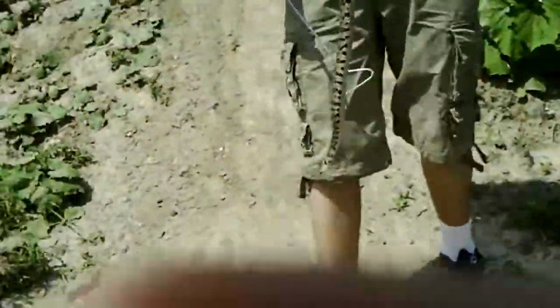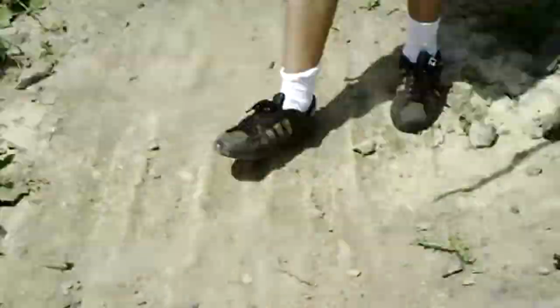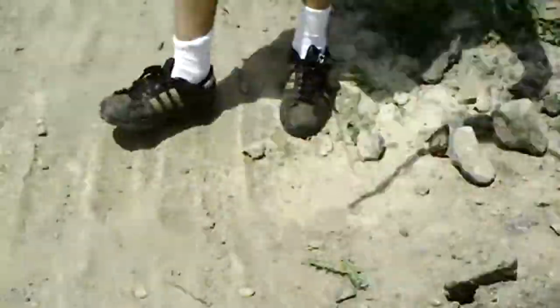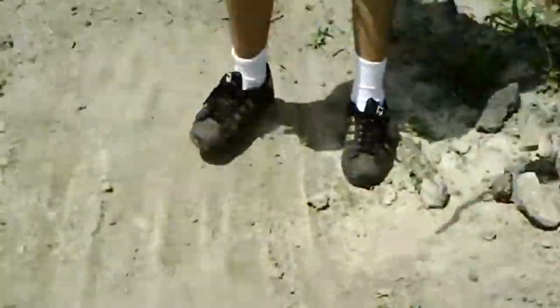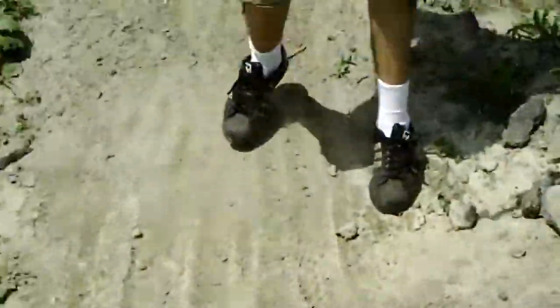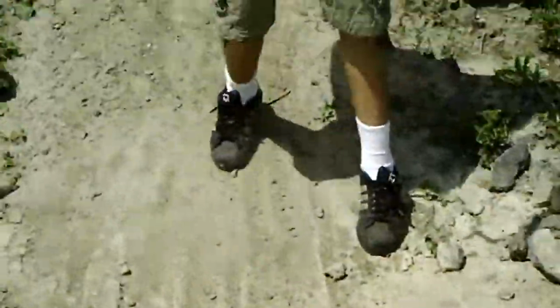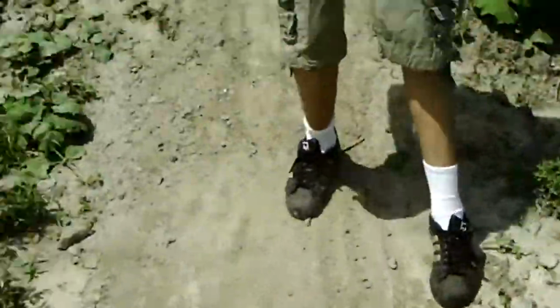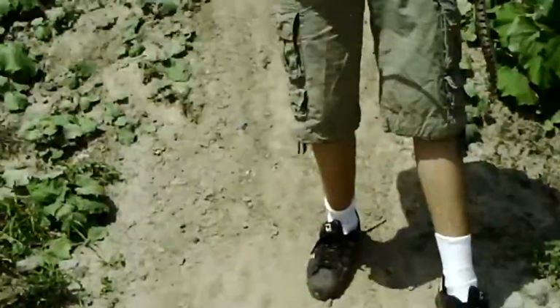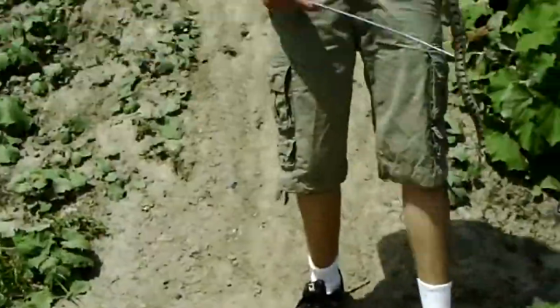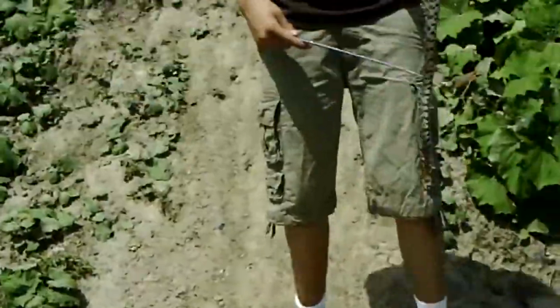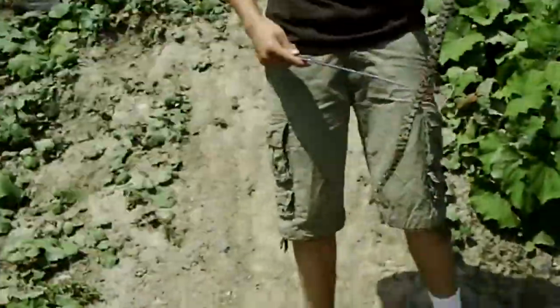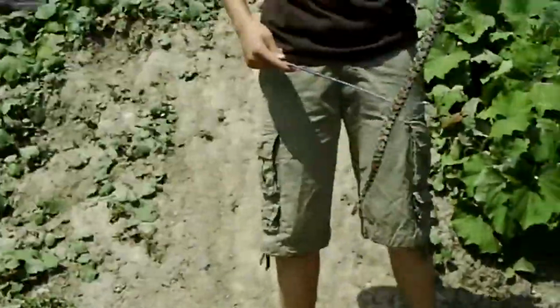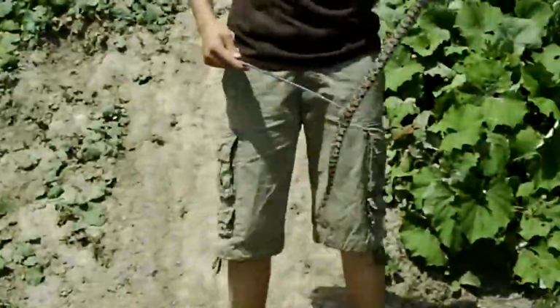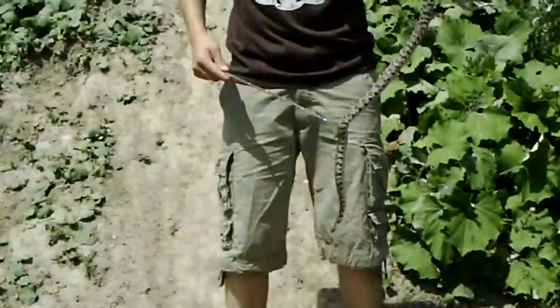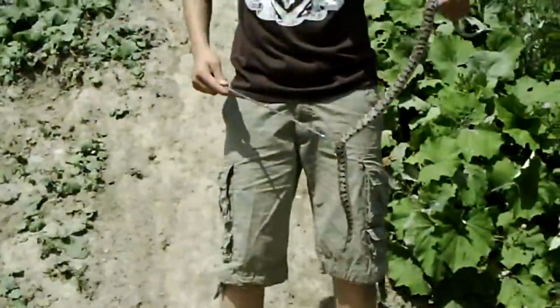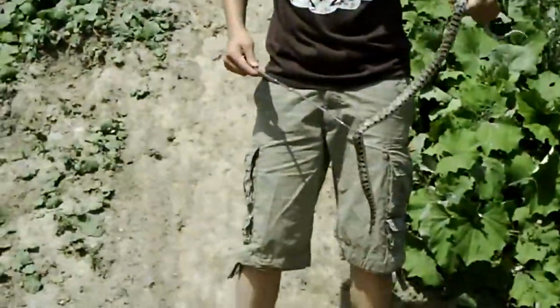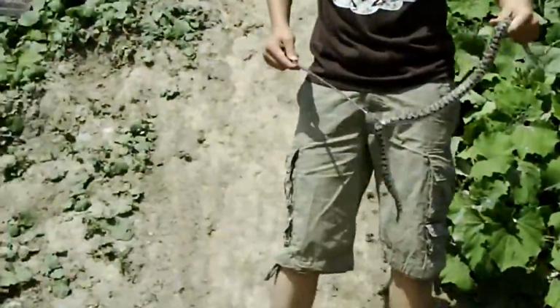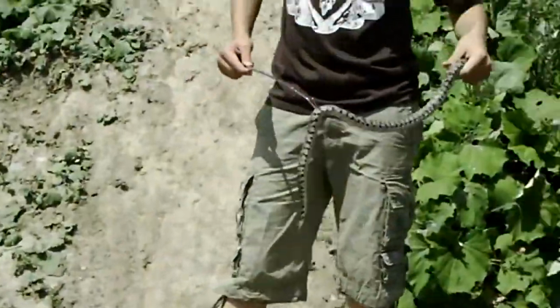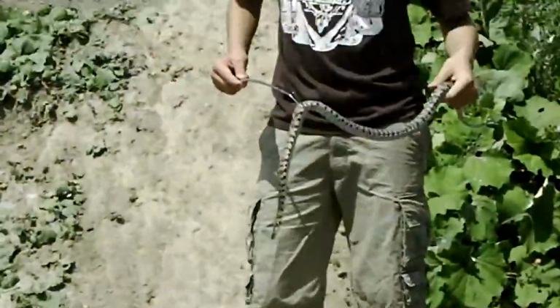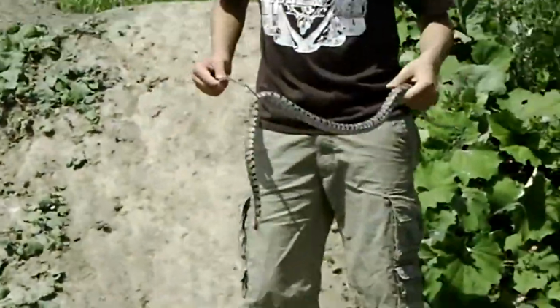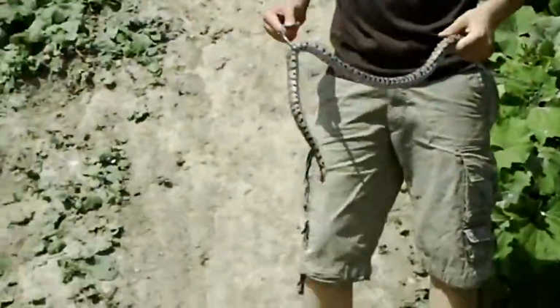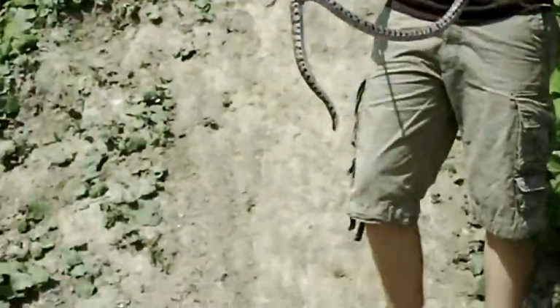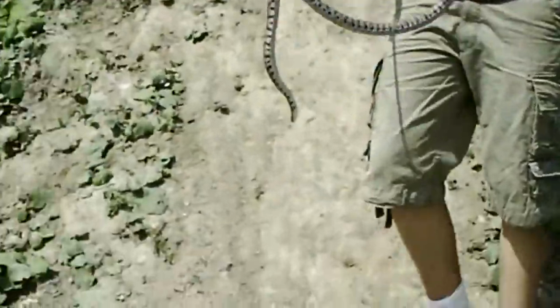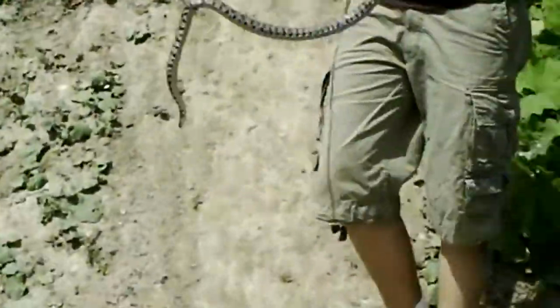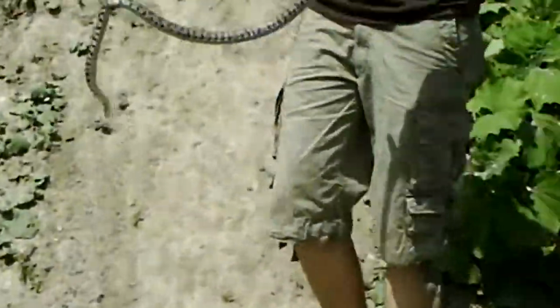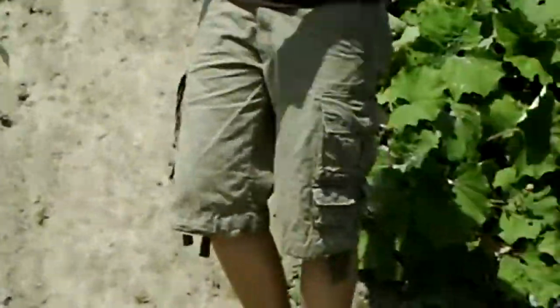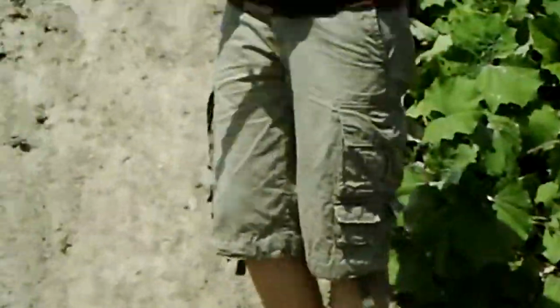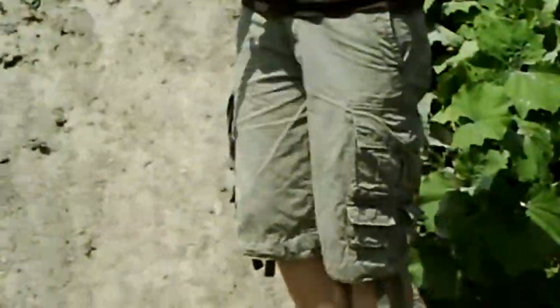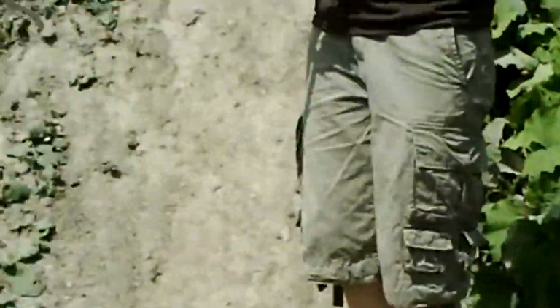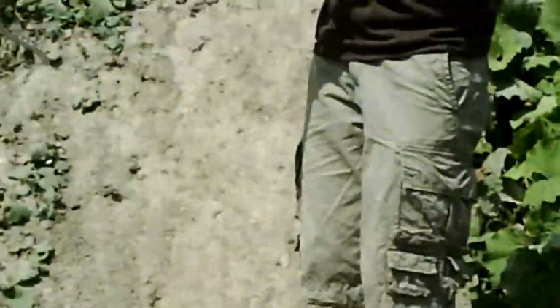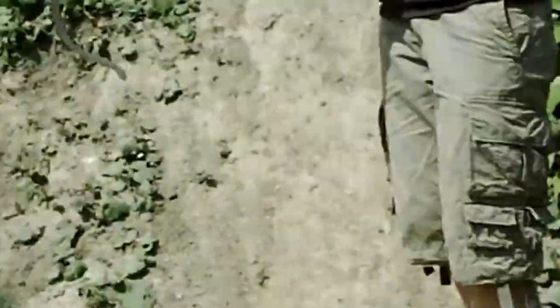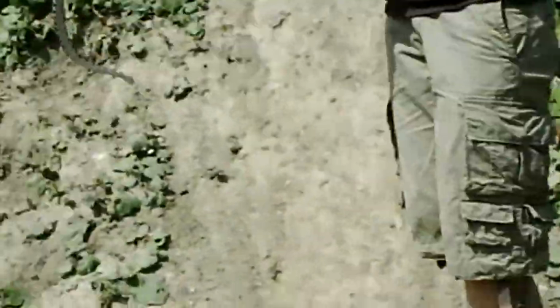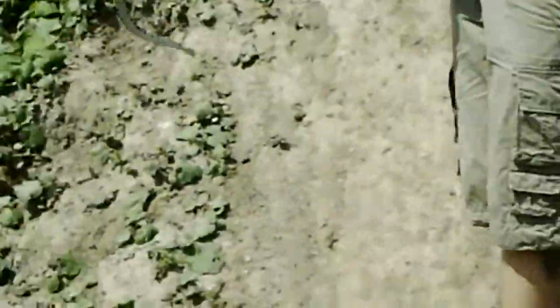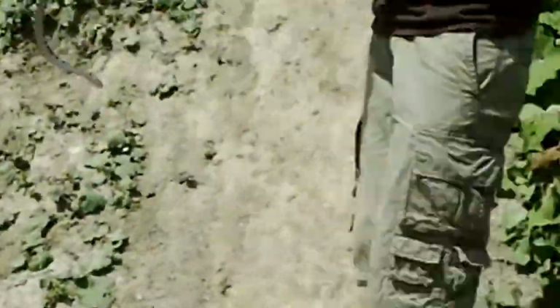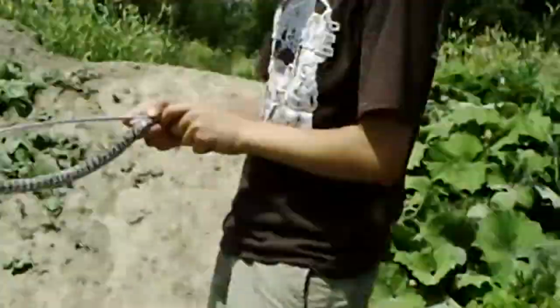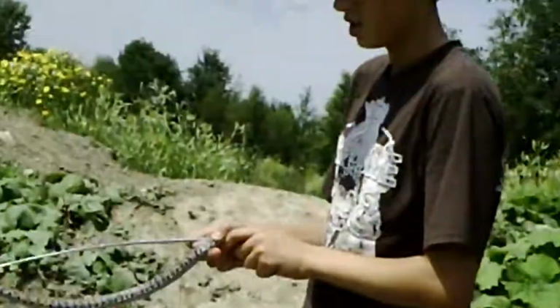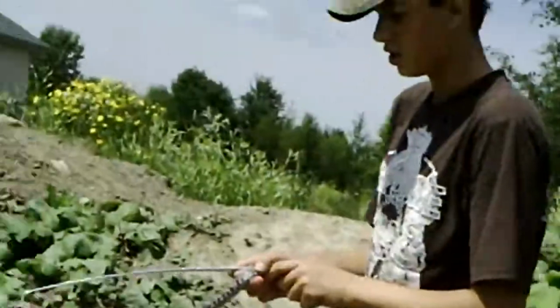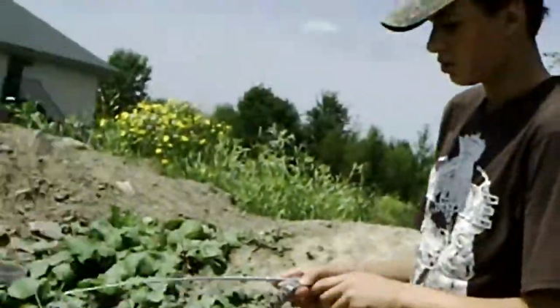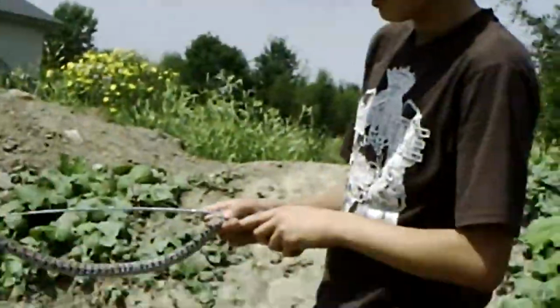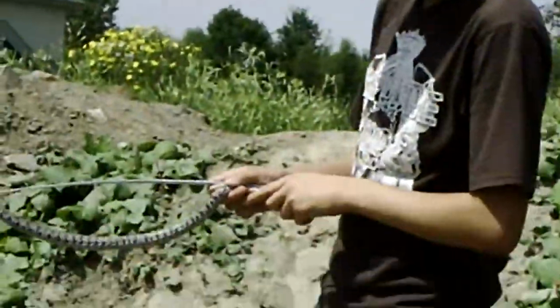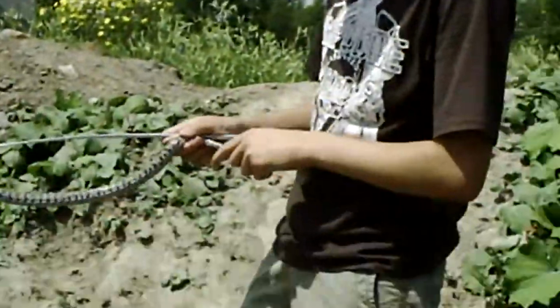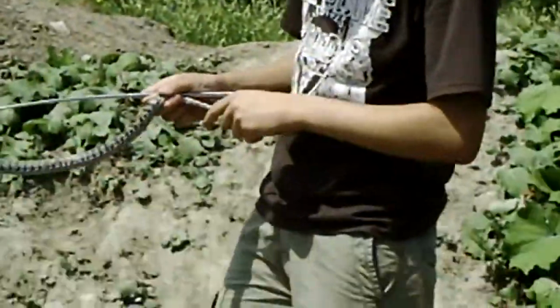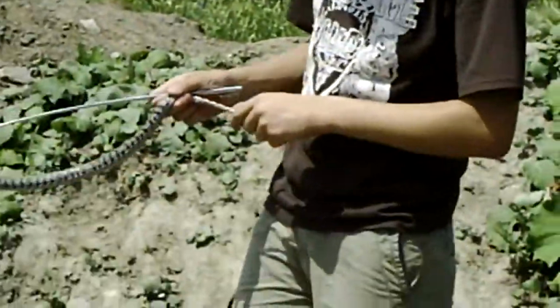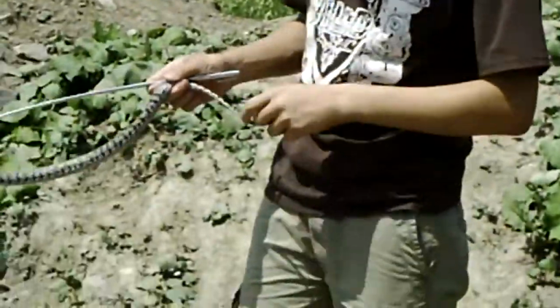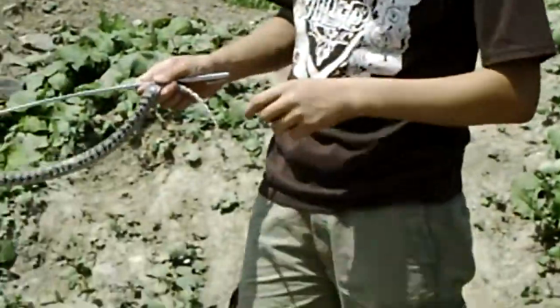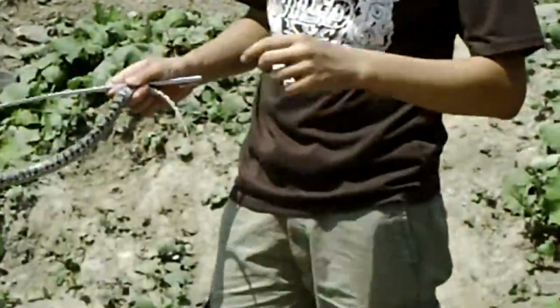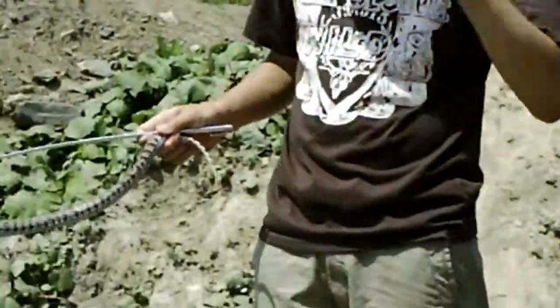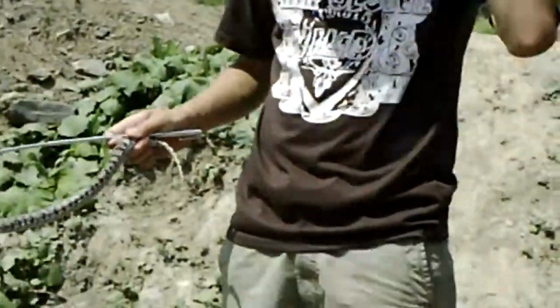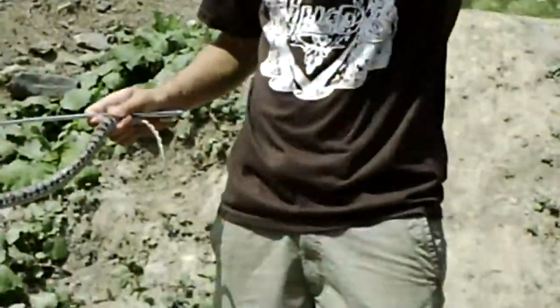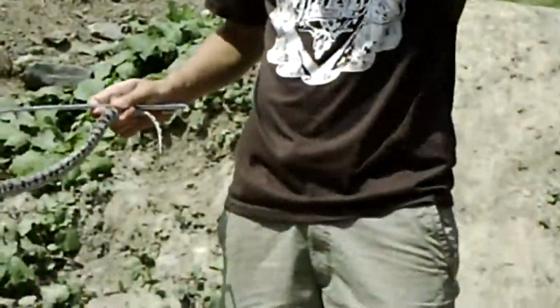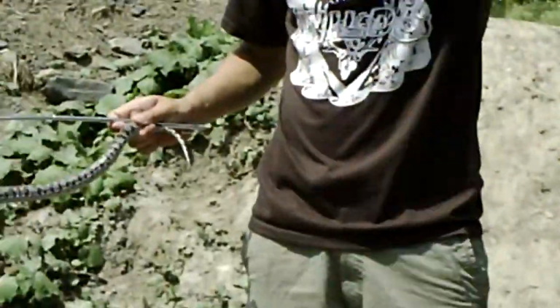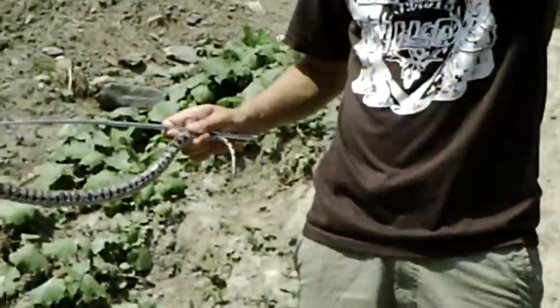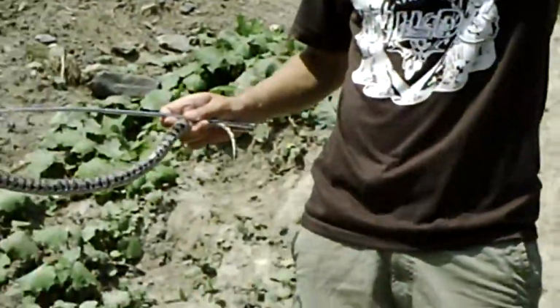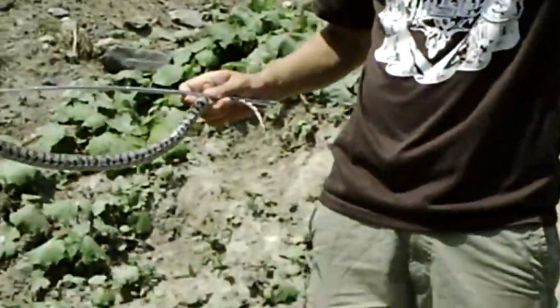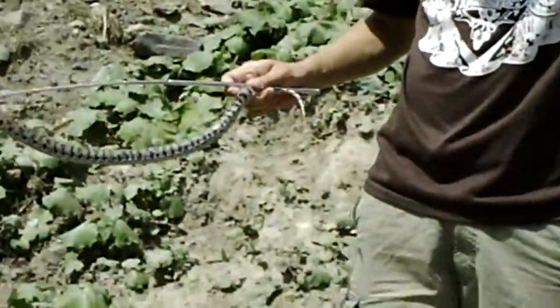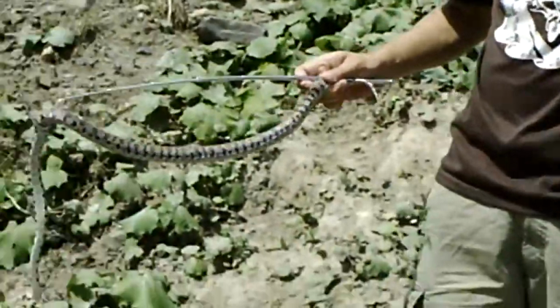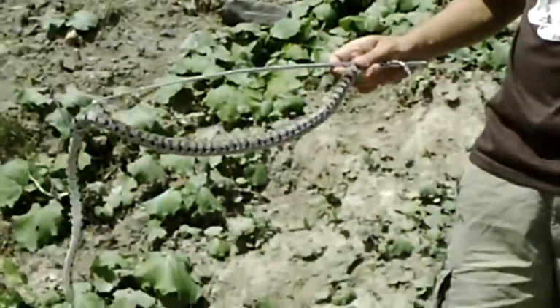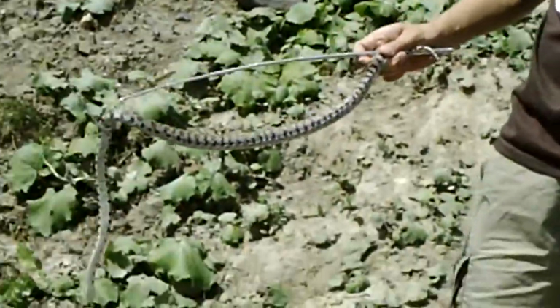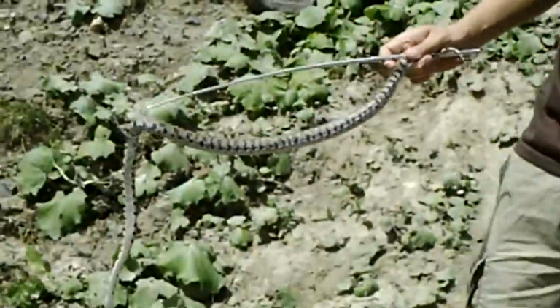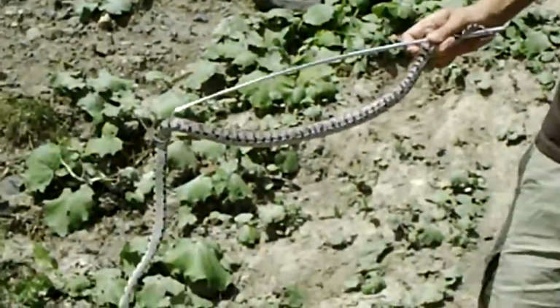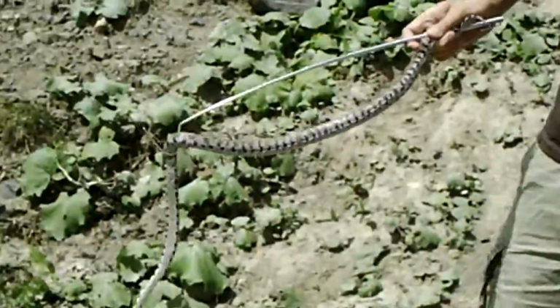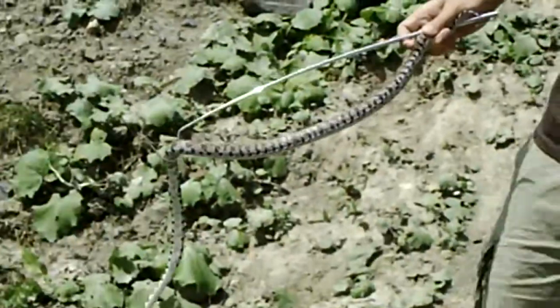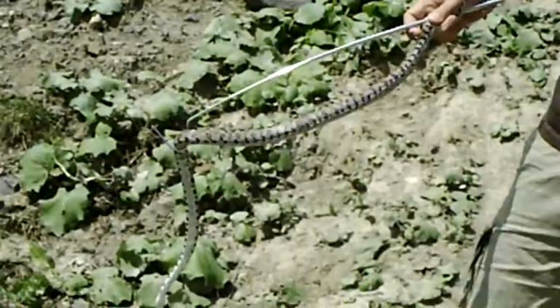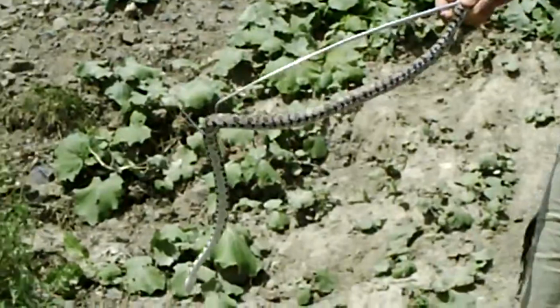He's really bitey too. I found one last year but it was much smaller.